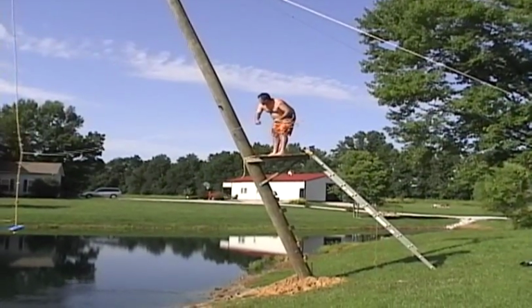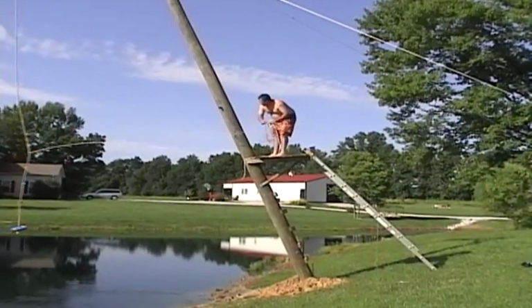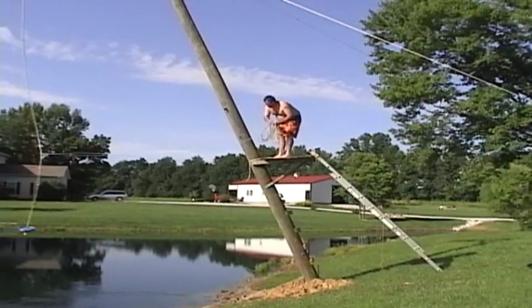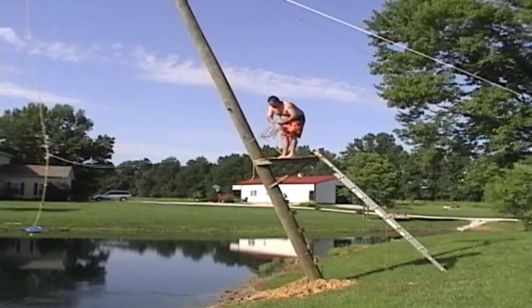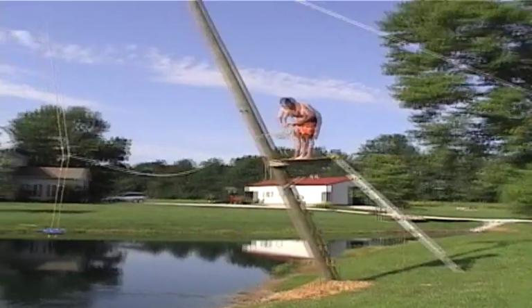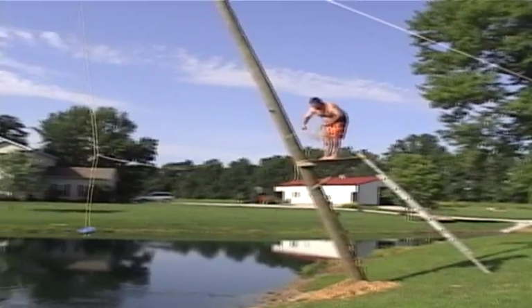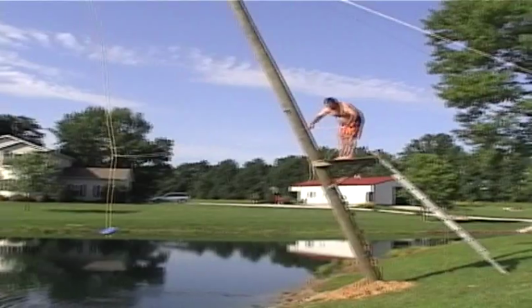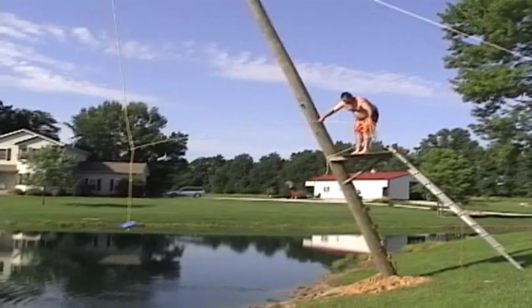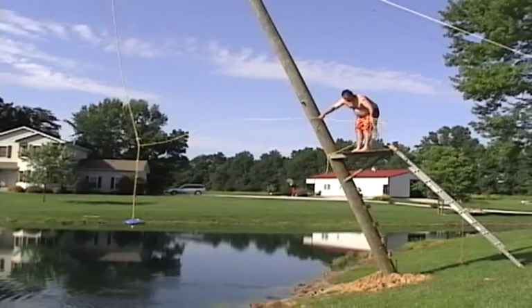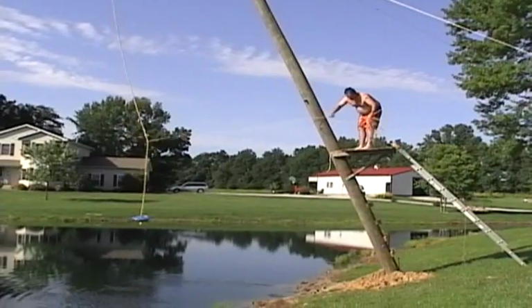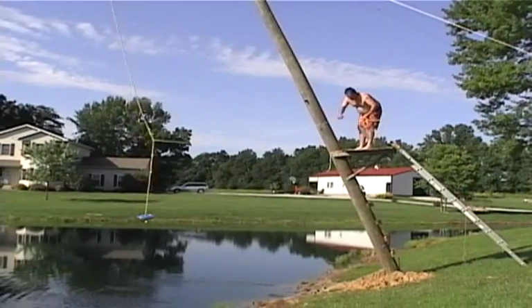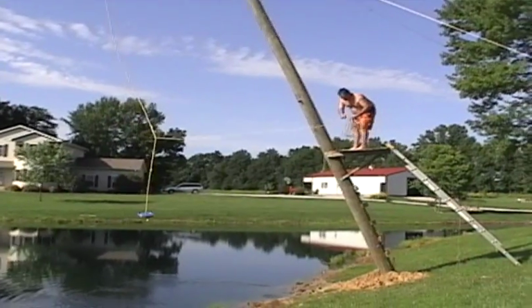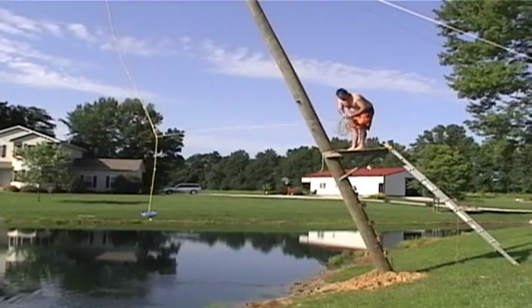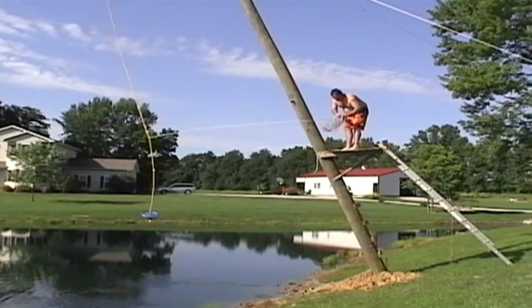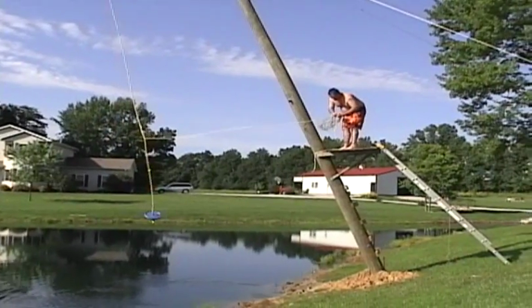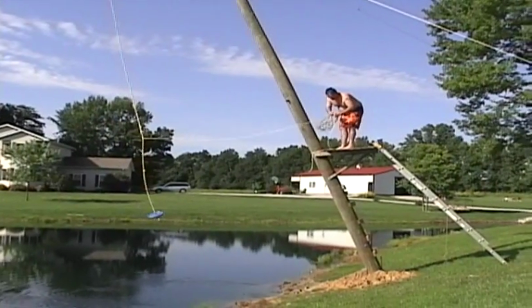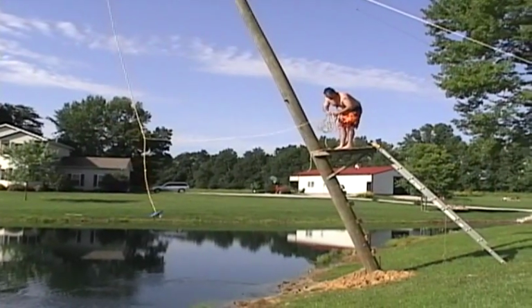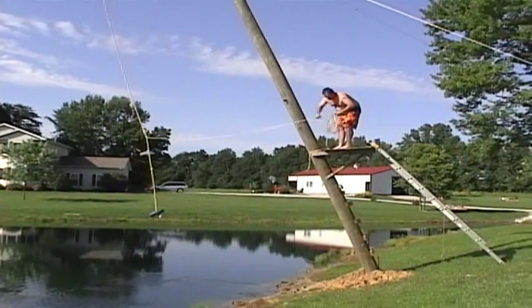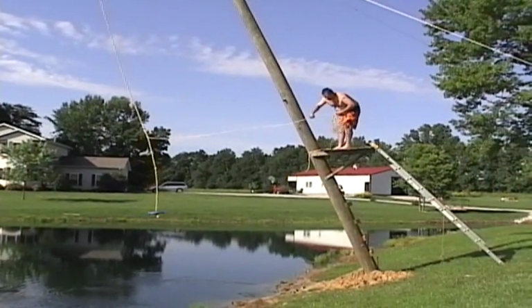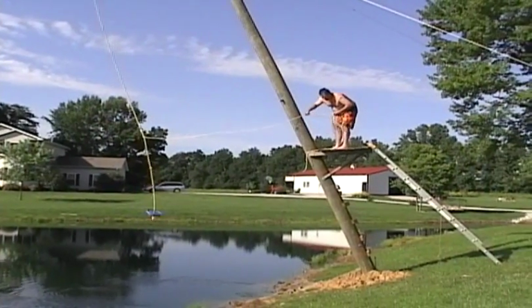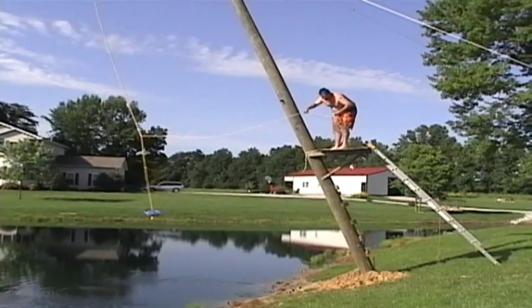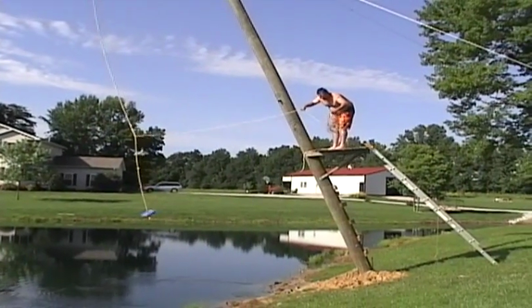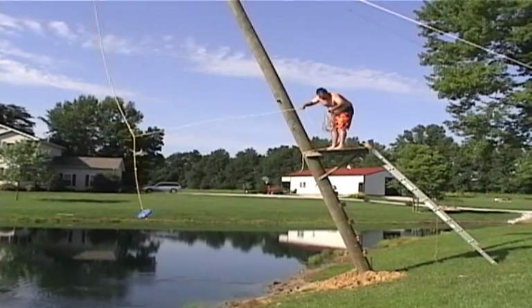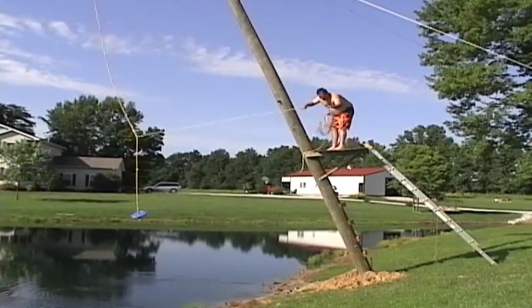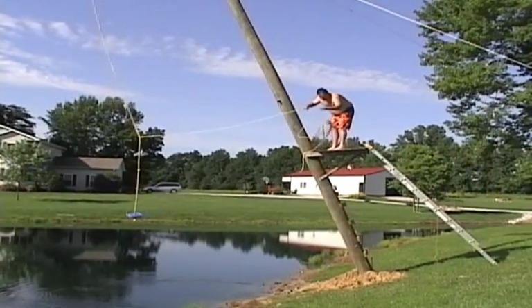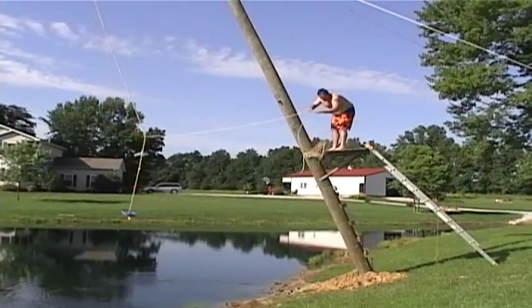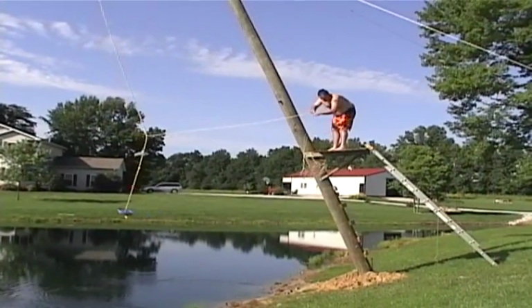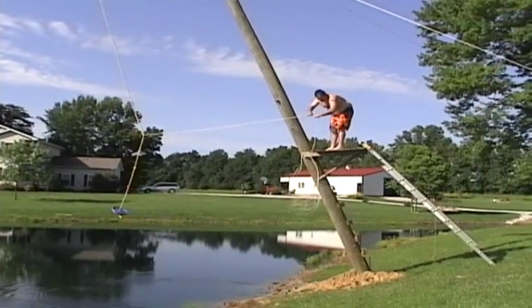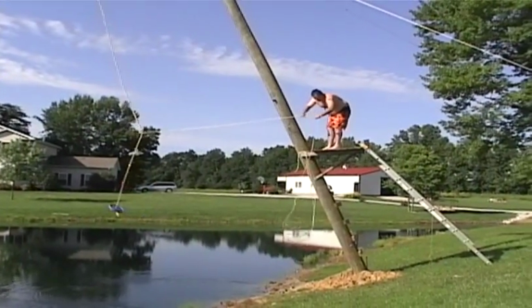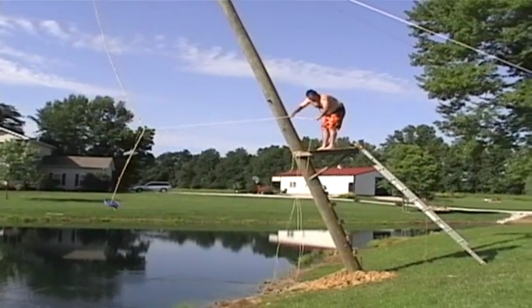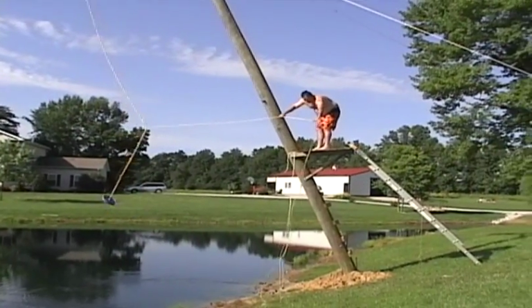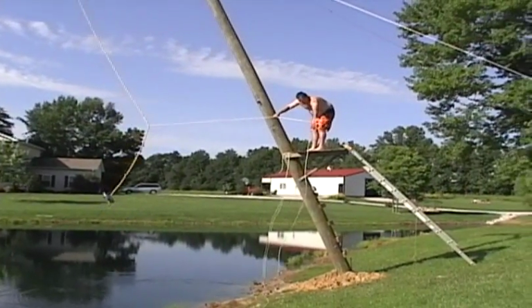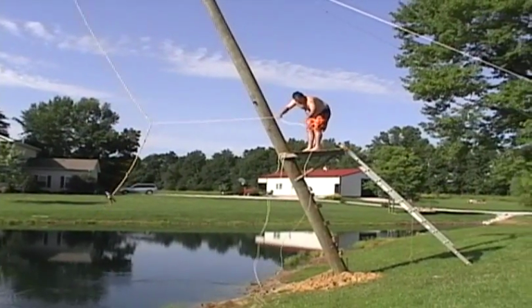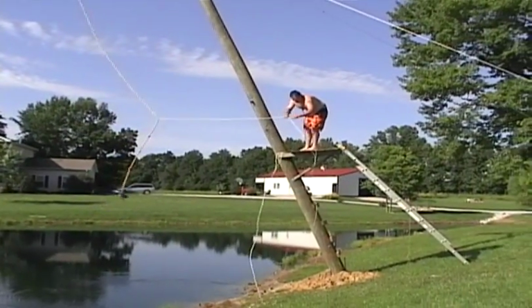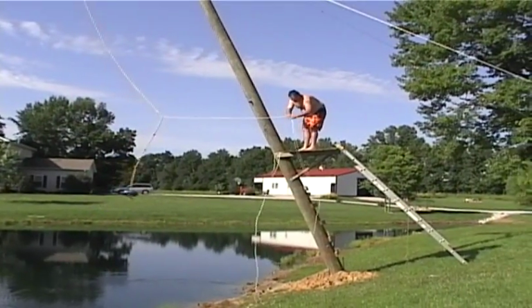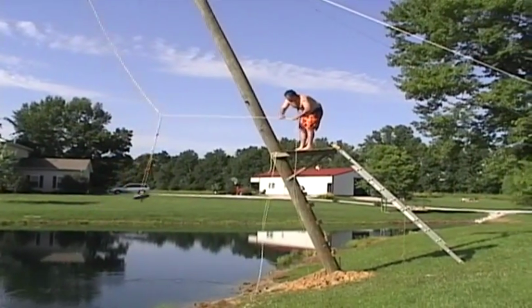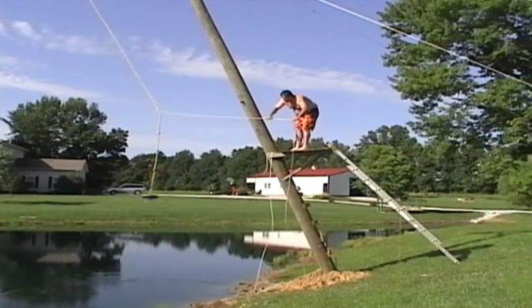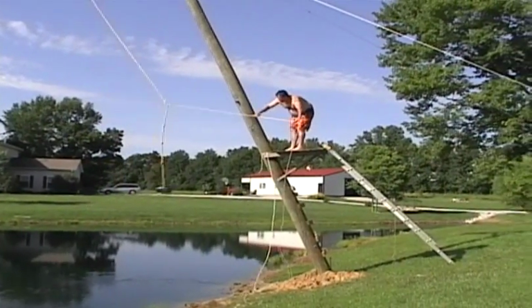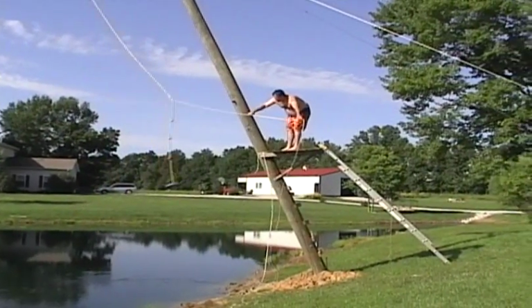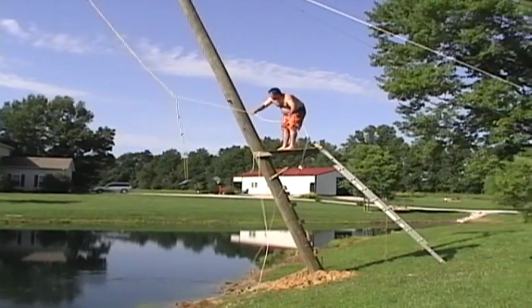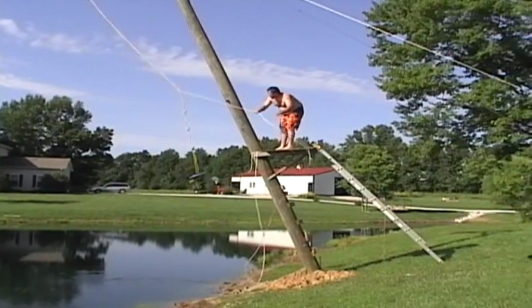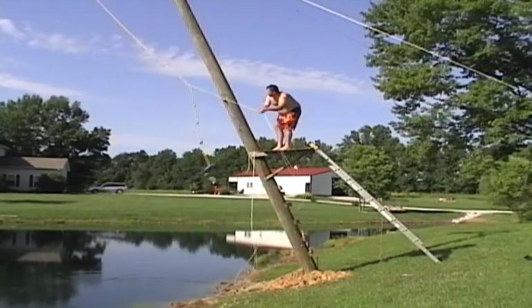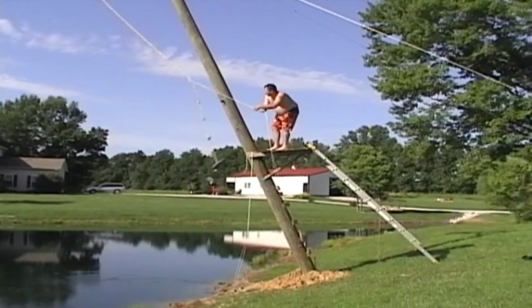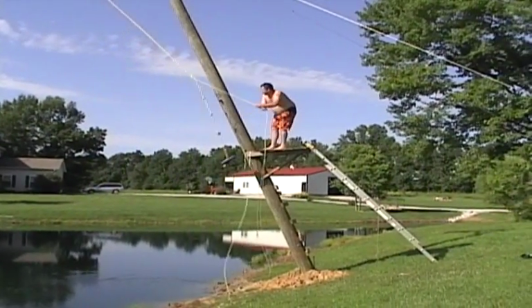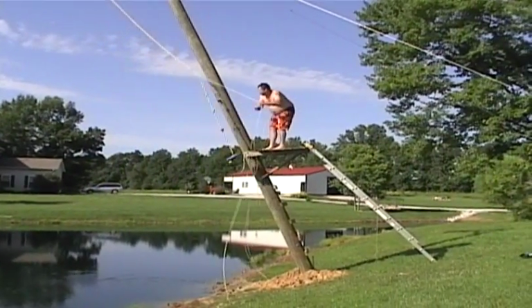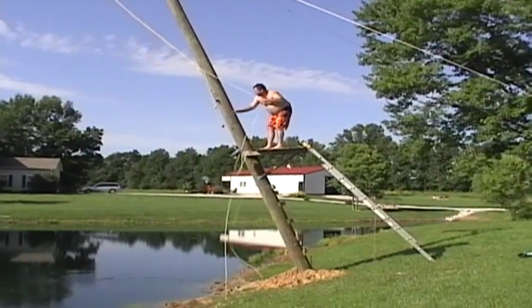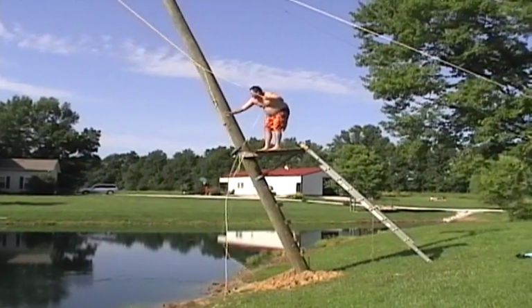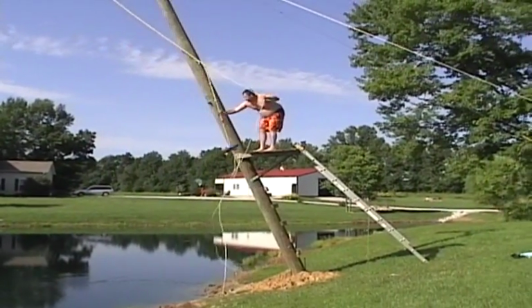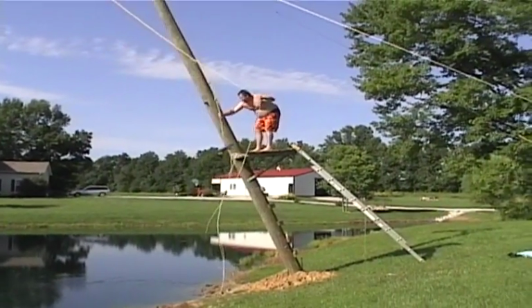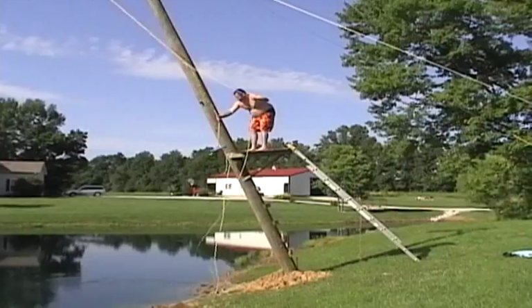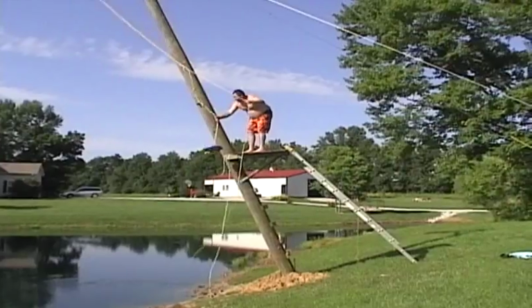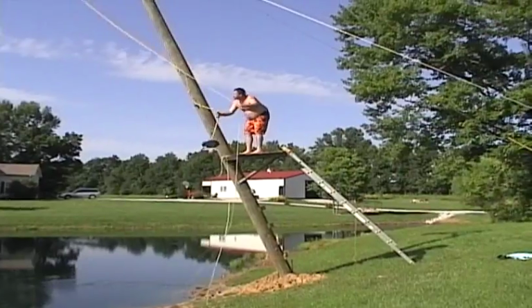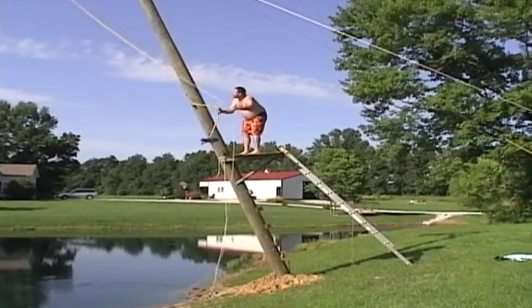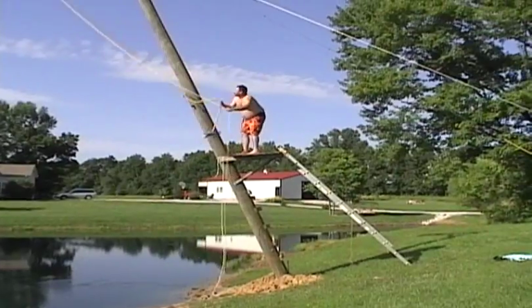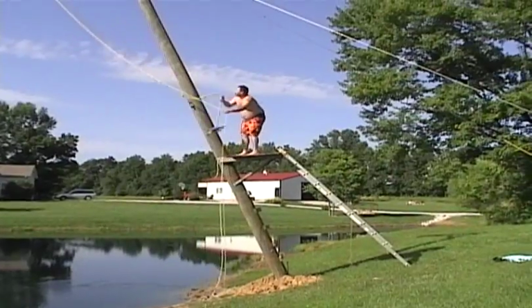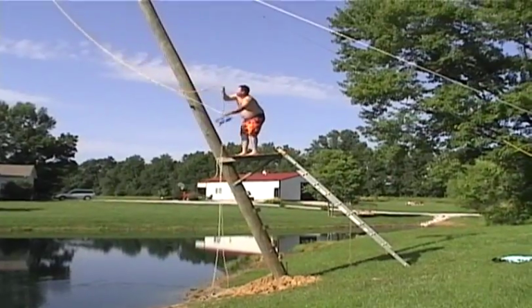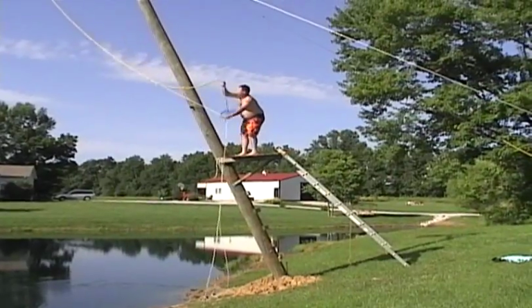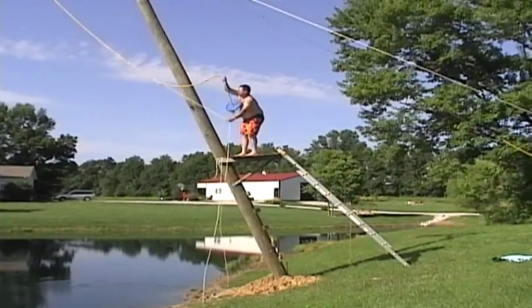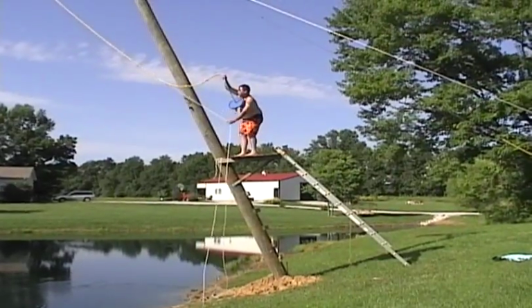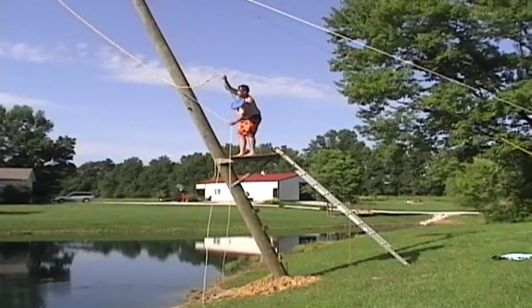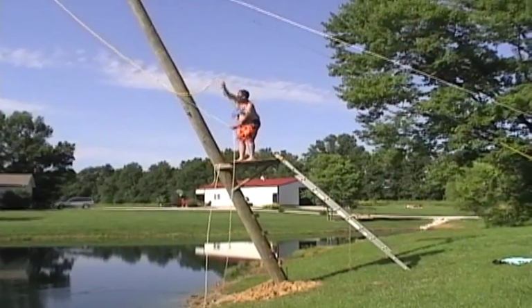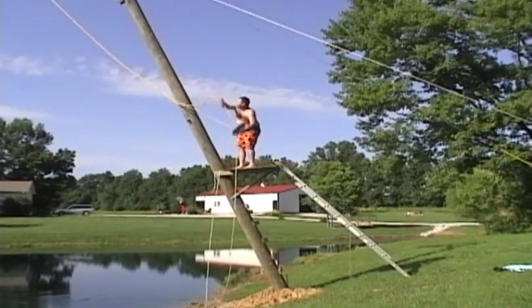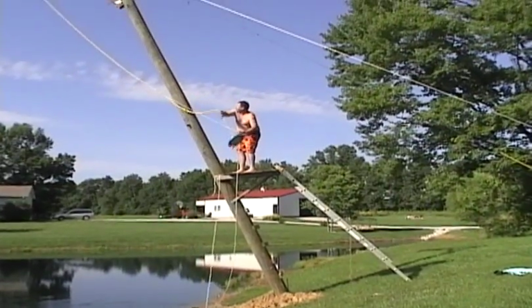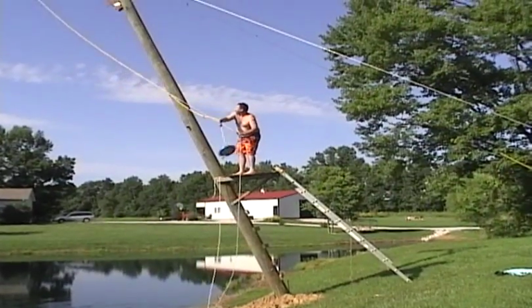Pull the rope in, throw it overboard, make sure the rope is untangled.